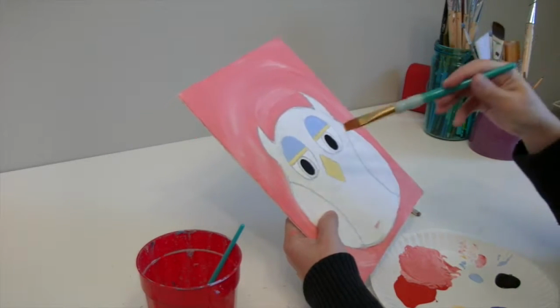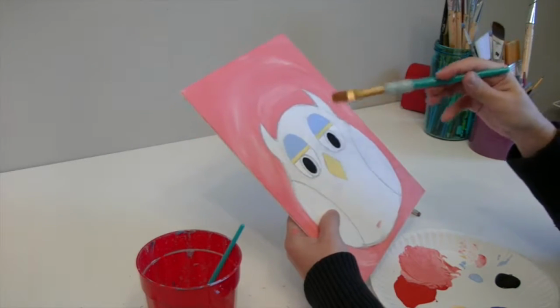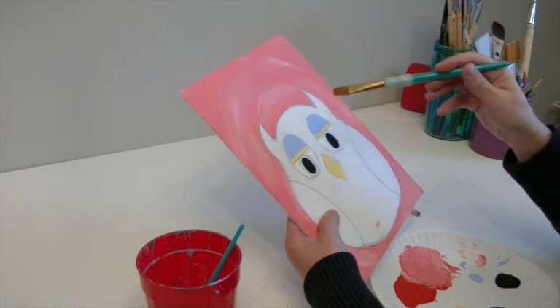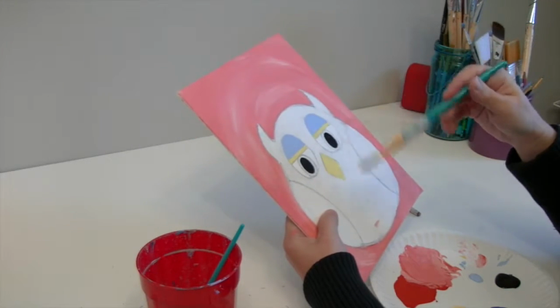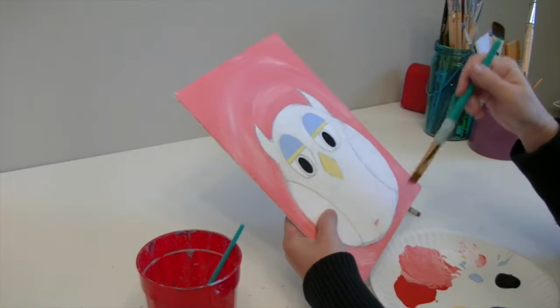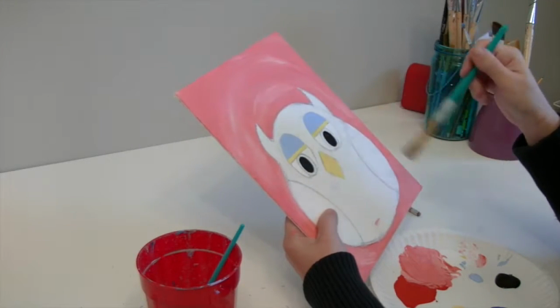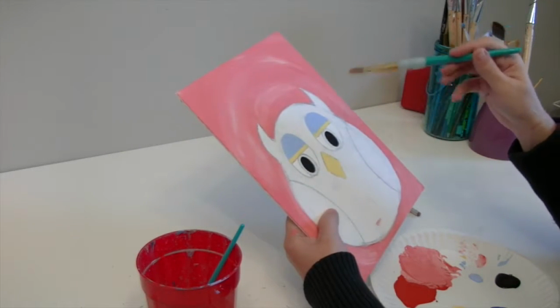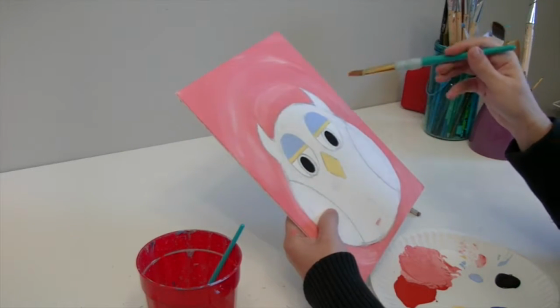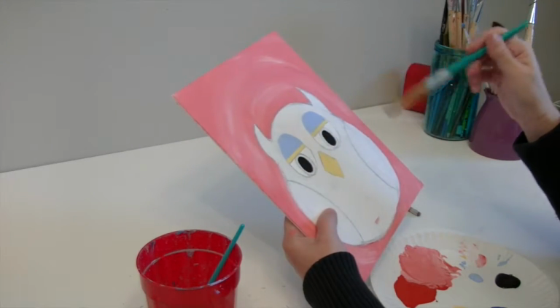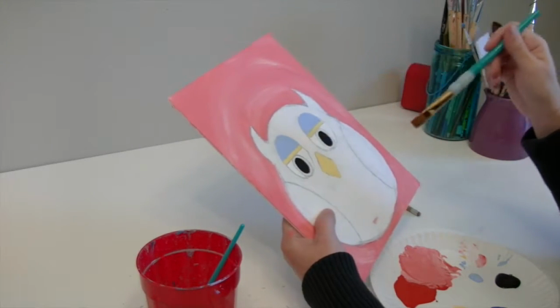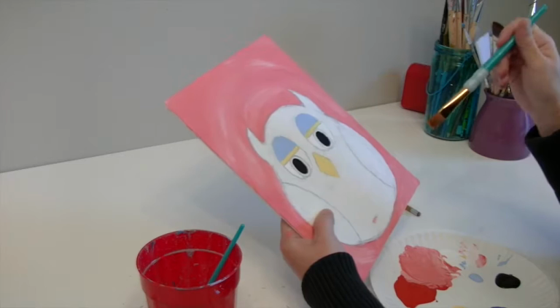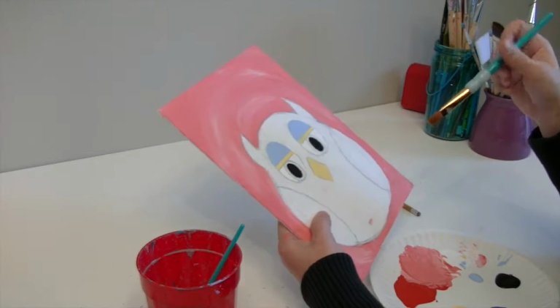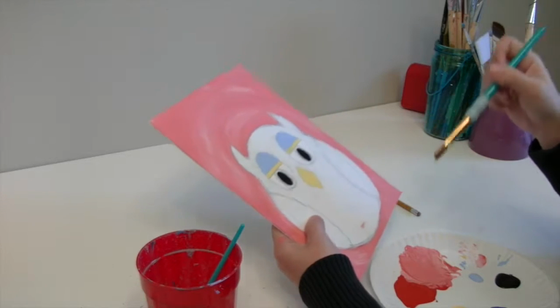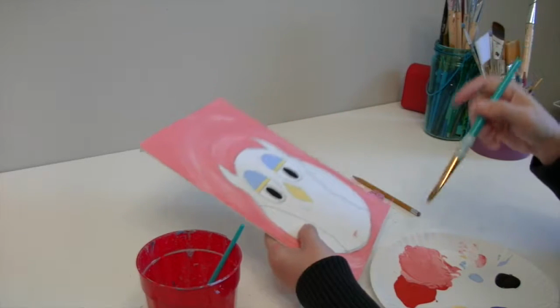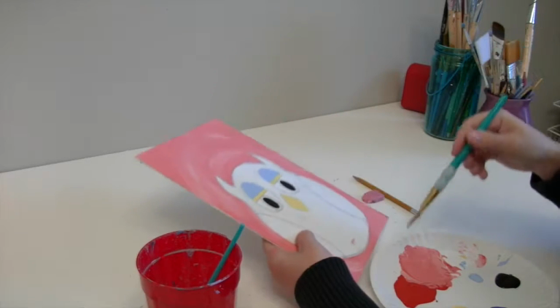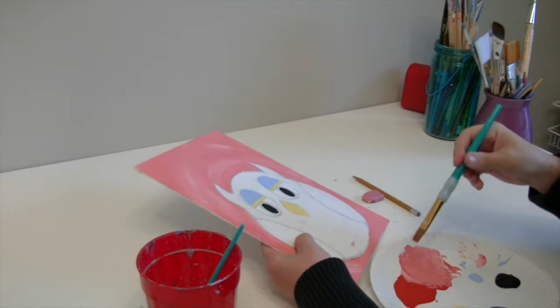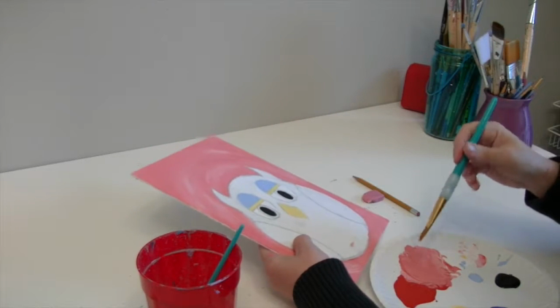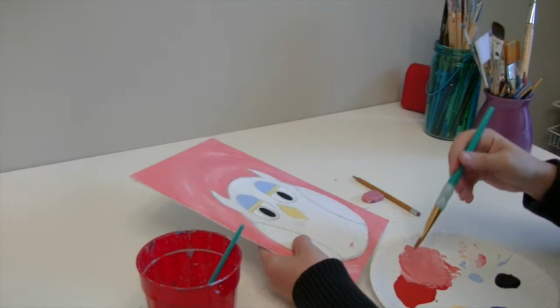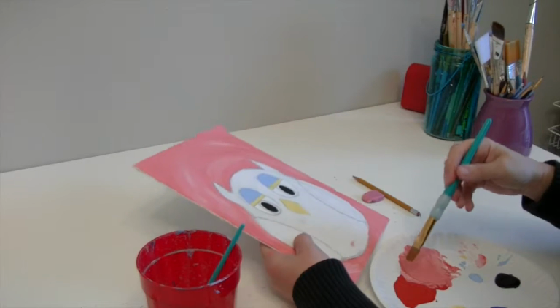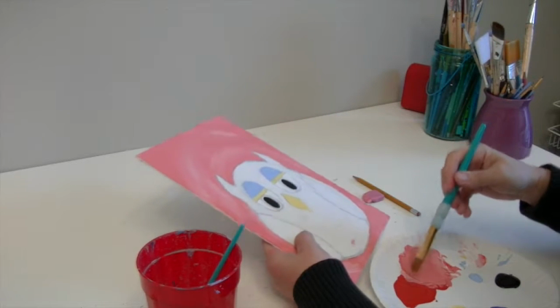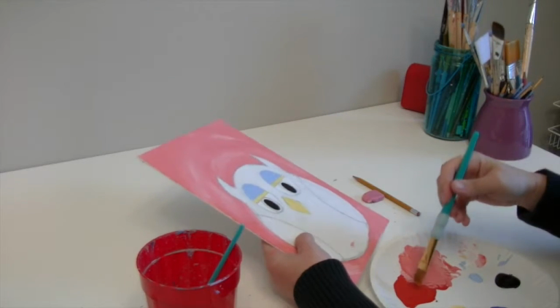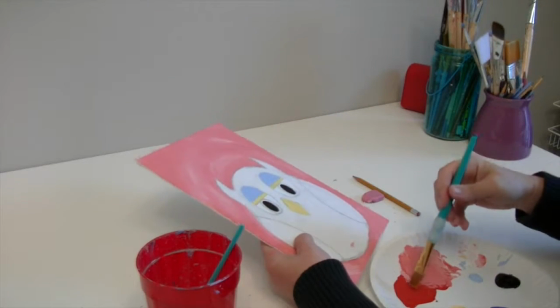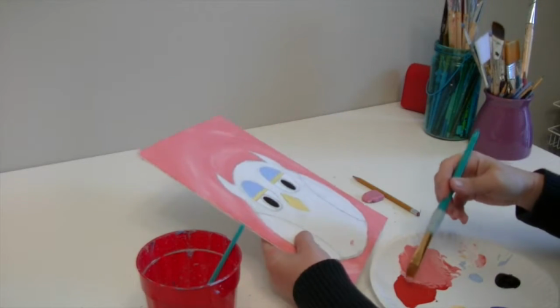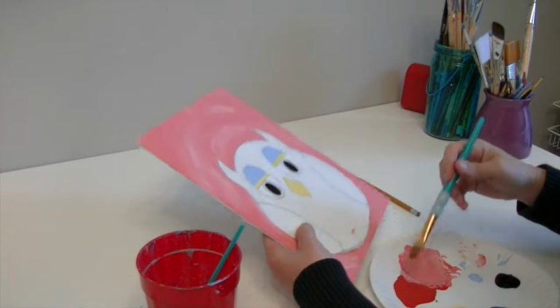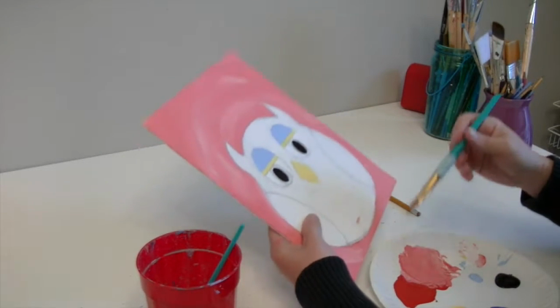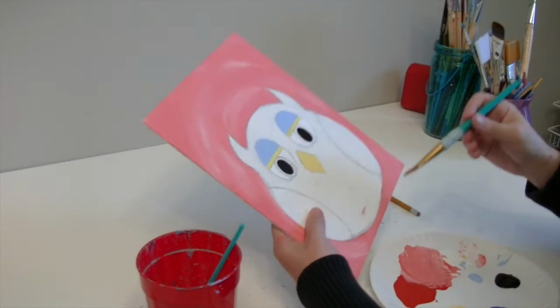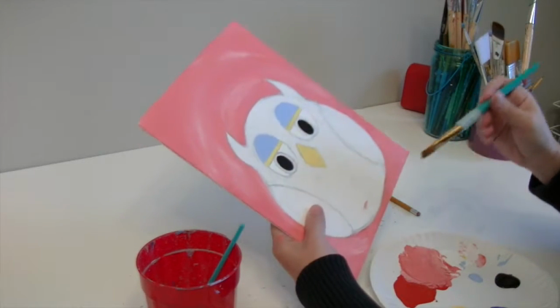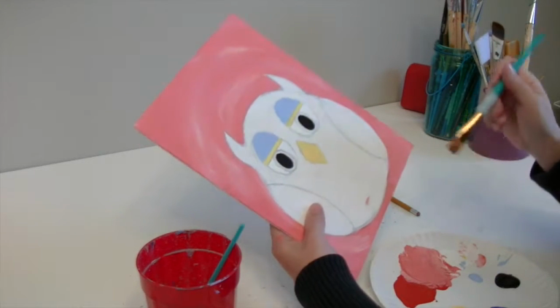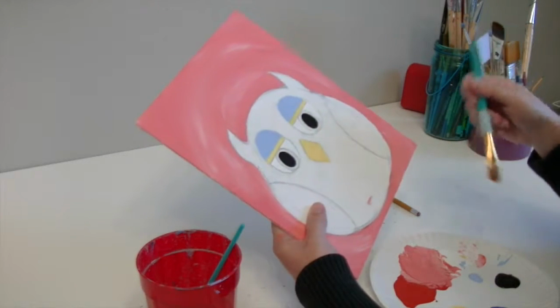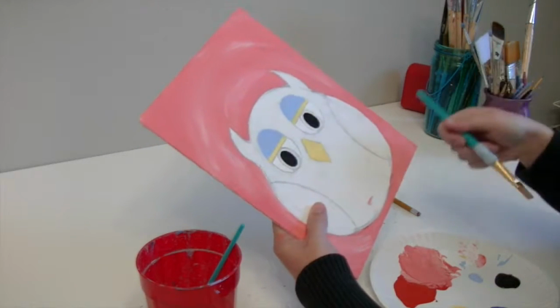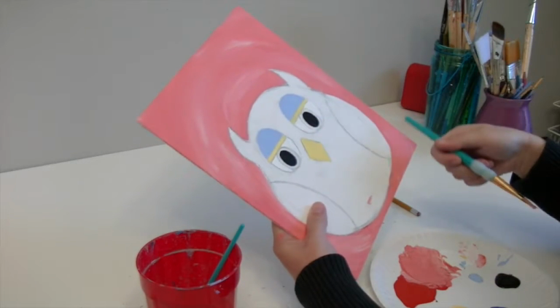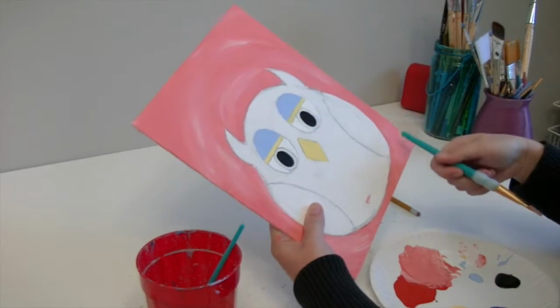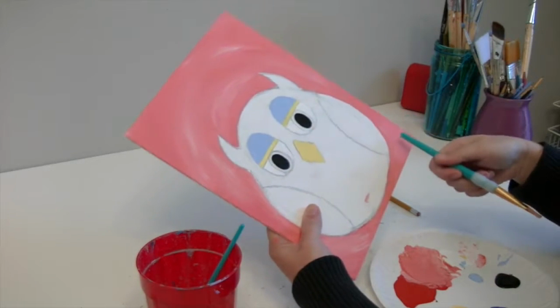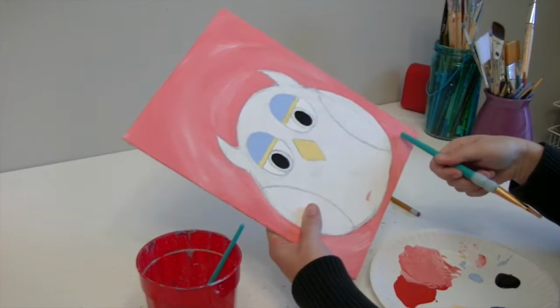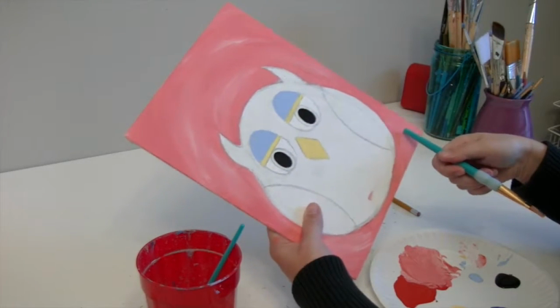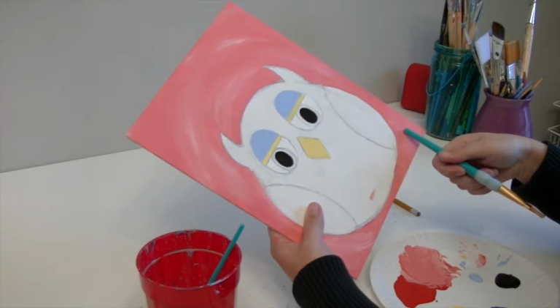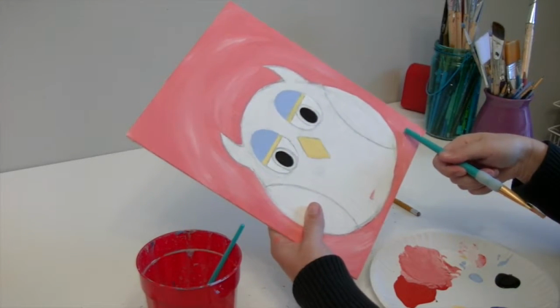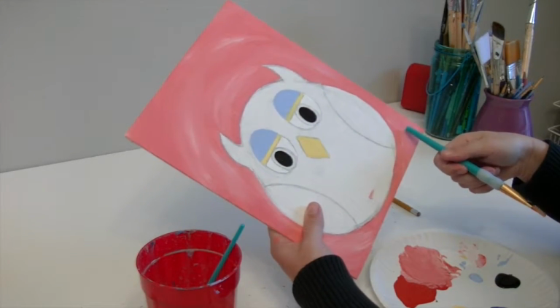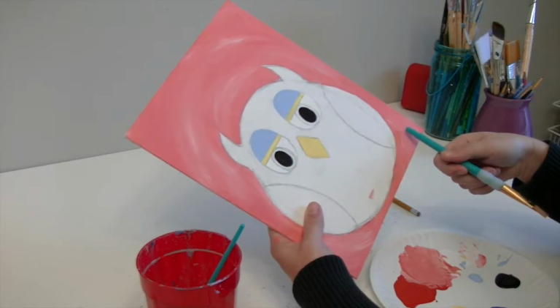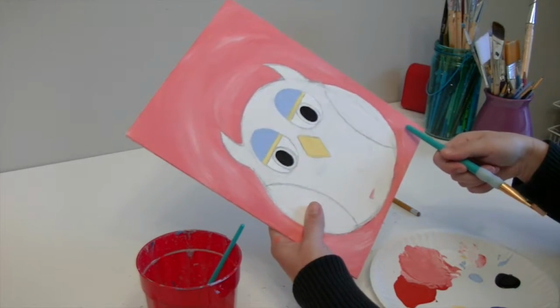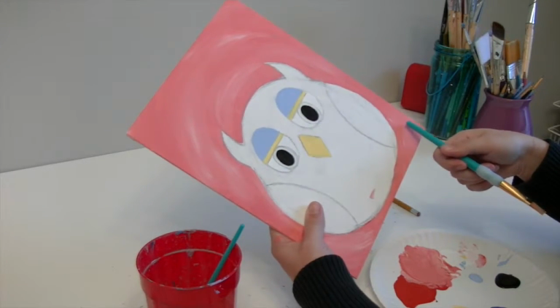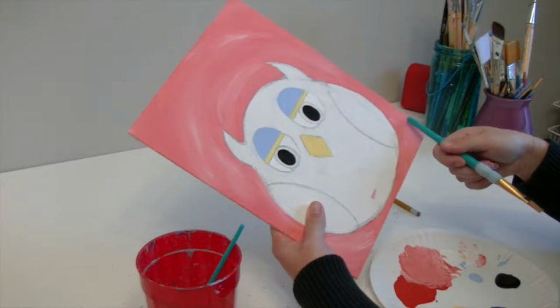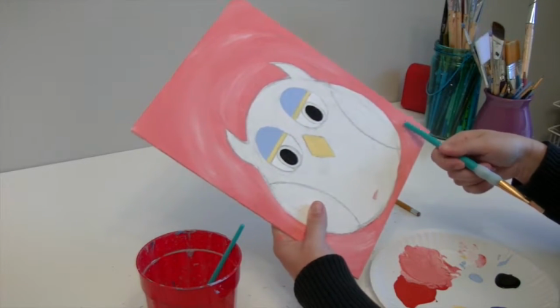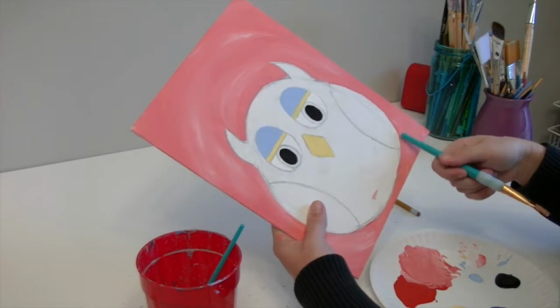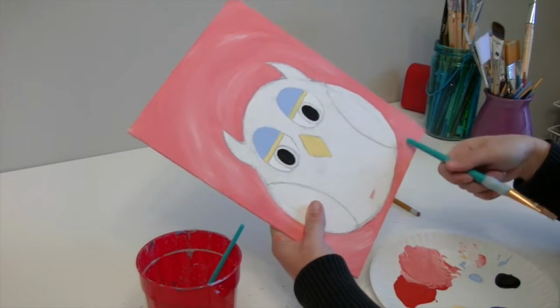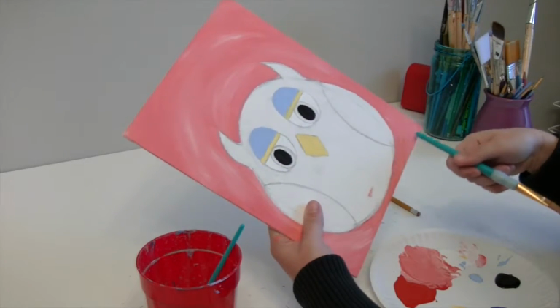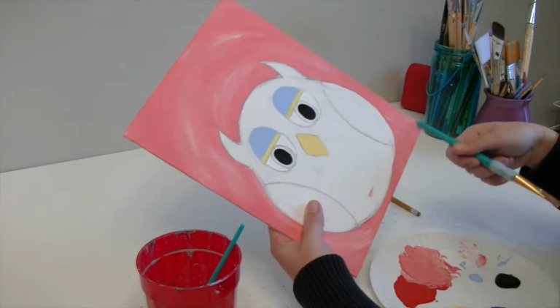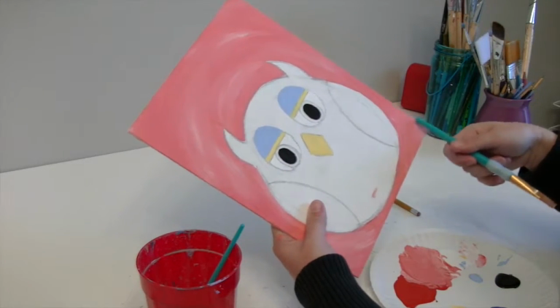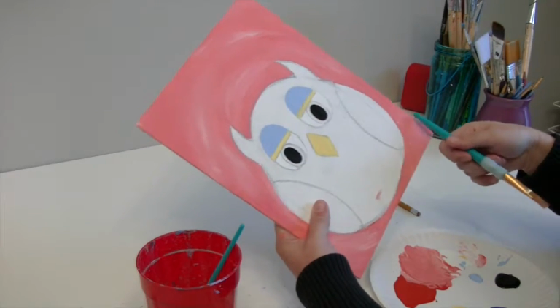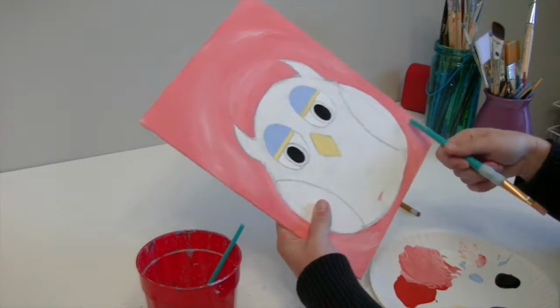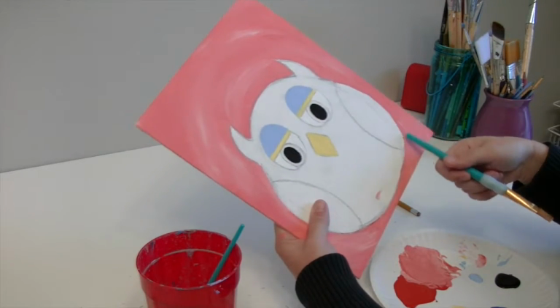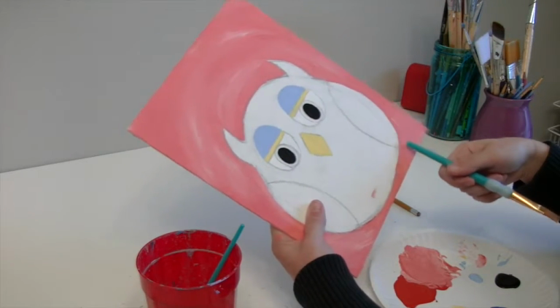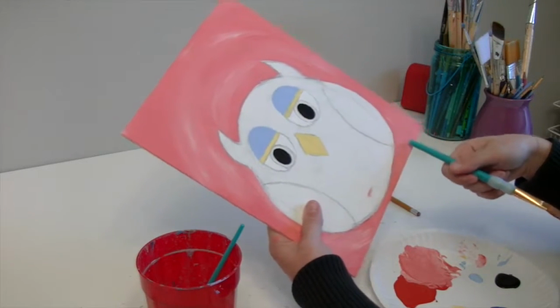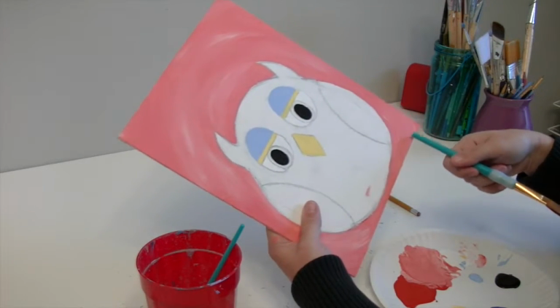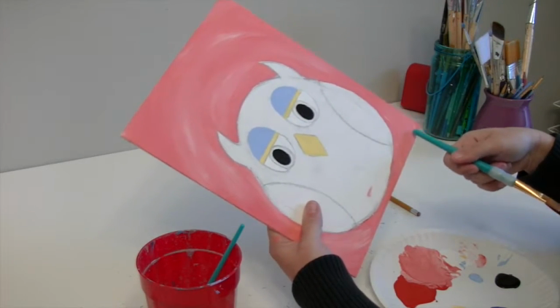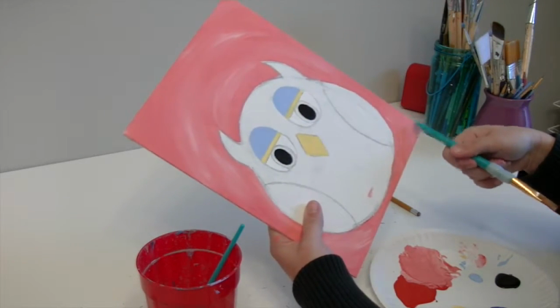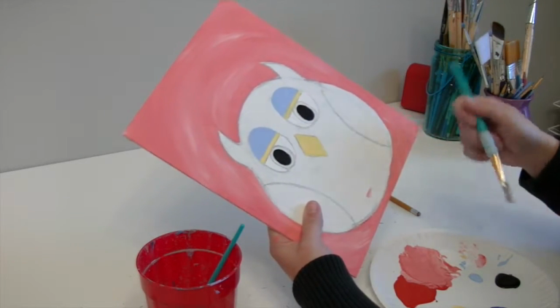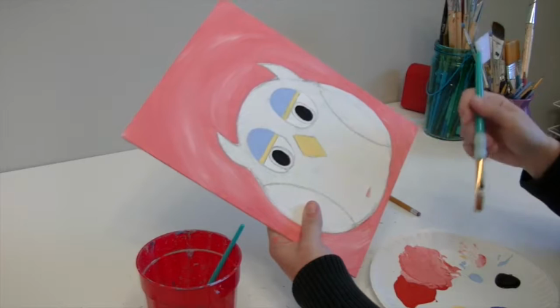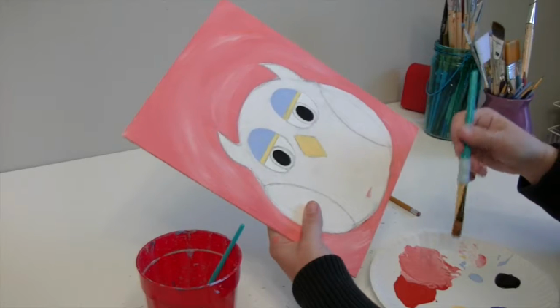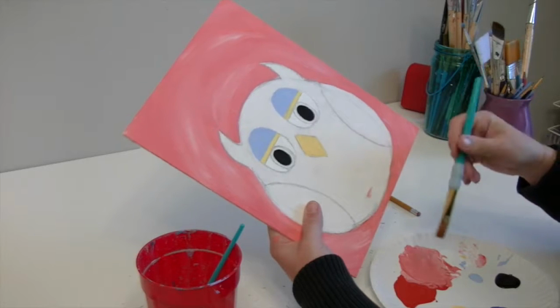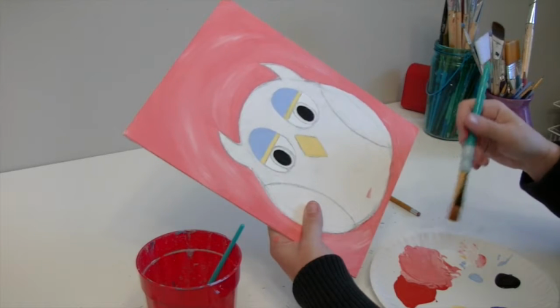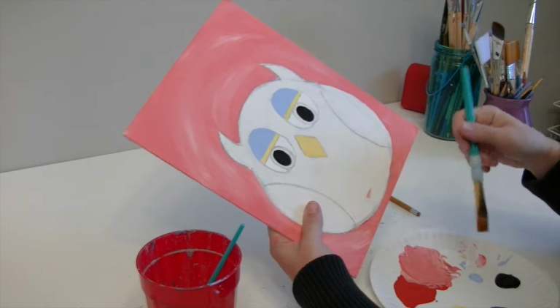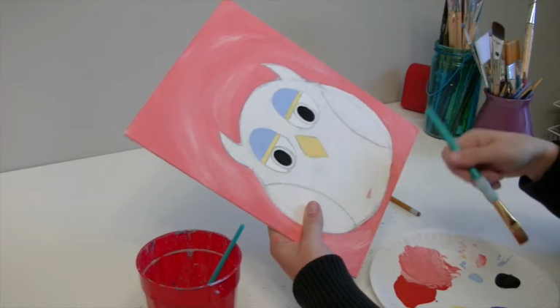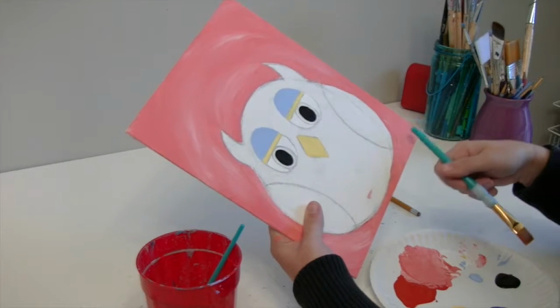If you need to fix something, wipe it away carefully, let it dry completely, then paint over it. If even the smallest amount of black isn't fully dry and you go over it with another color, it will smear. So let those eyes dry before I do the brown part. I'm going to go back to my biggest brush and fill in his whole body.